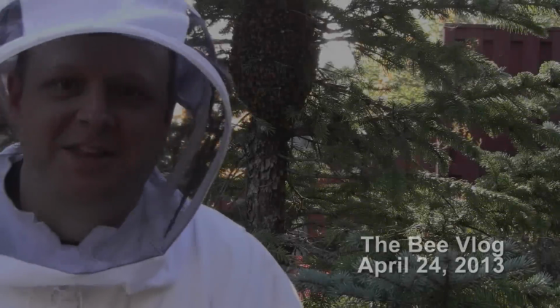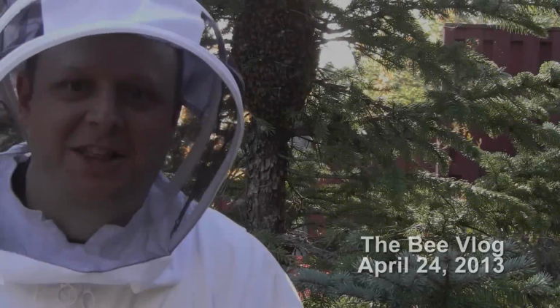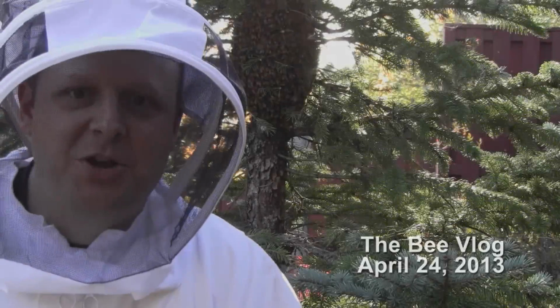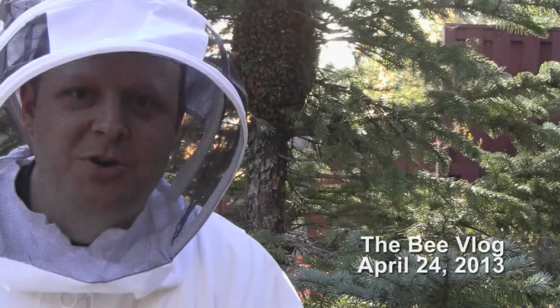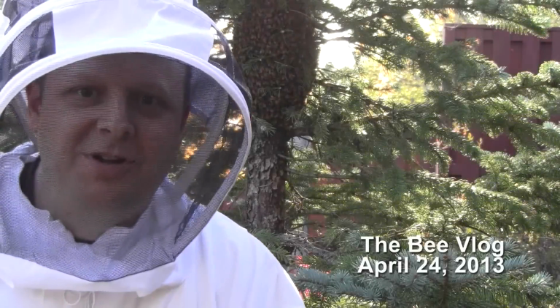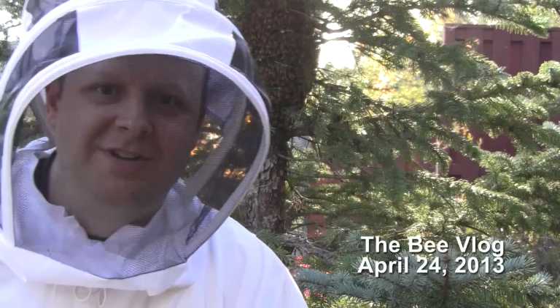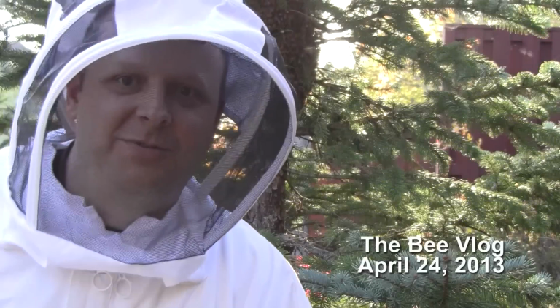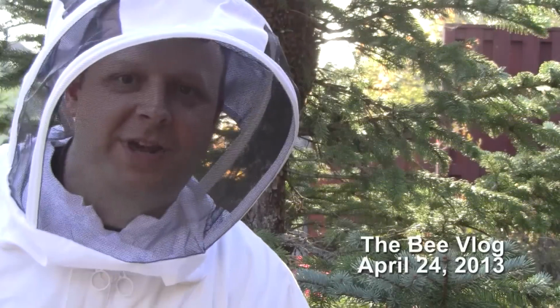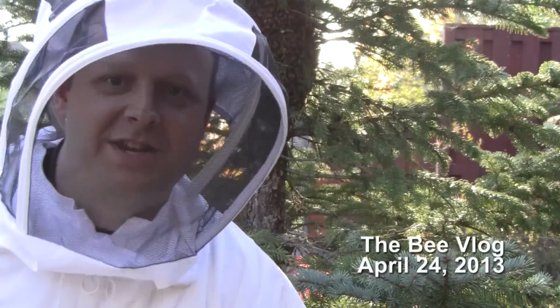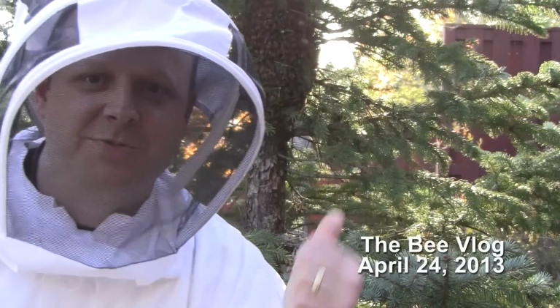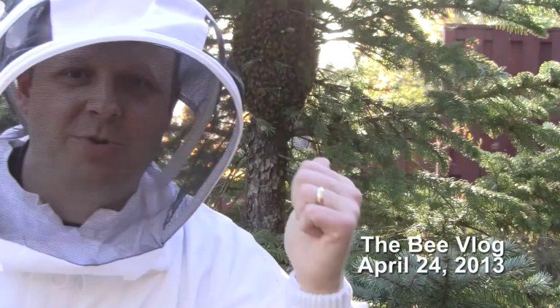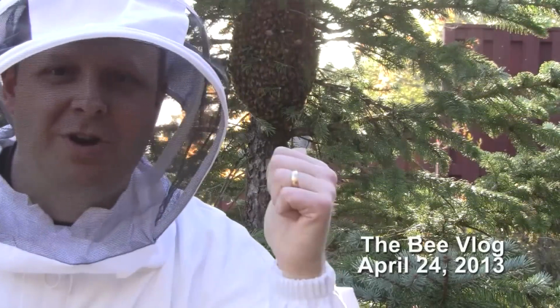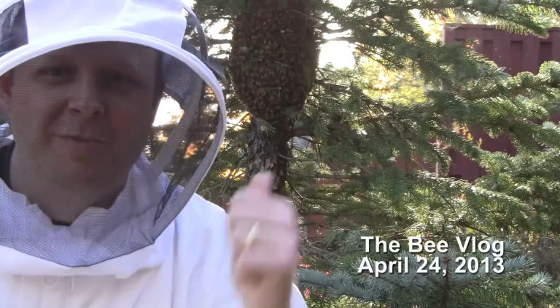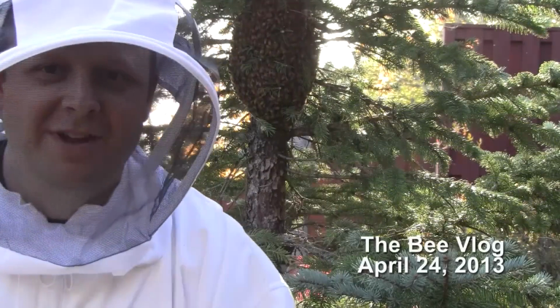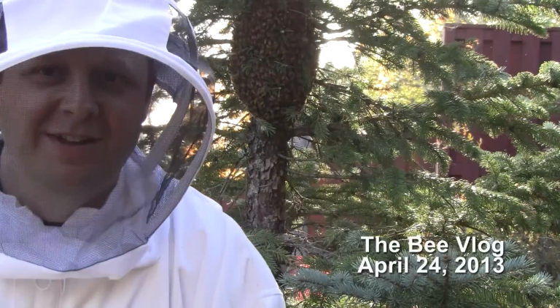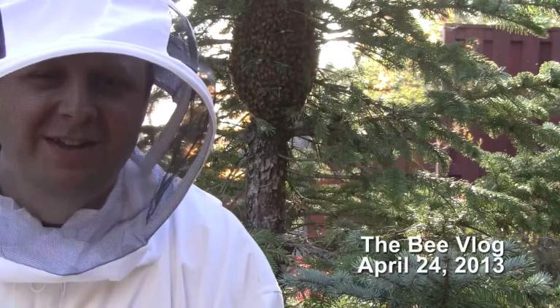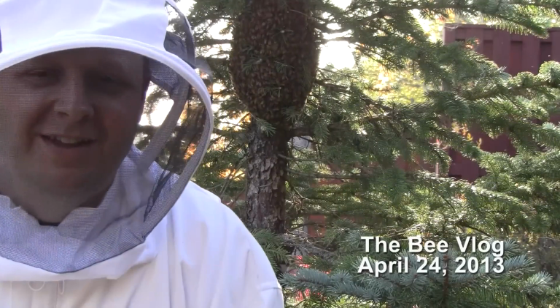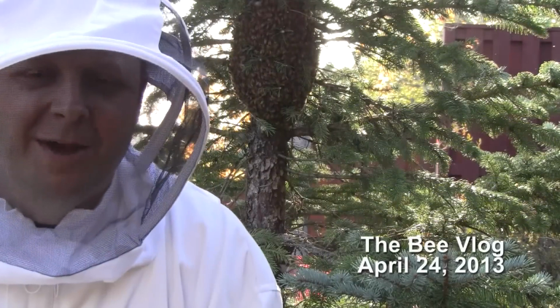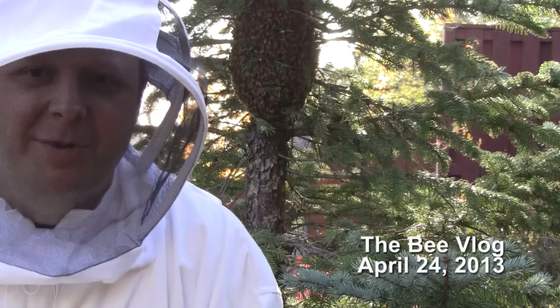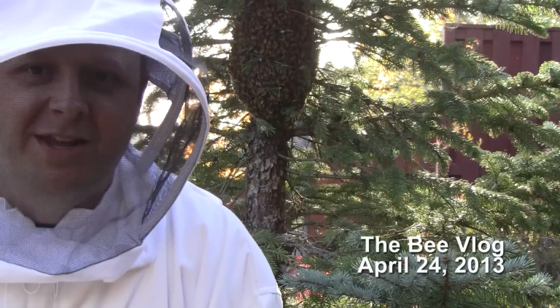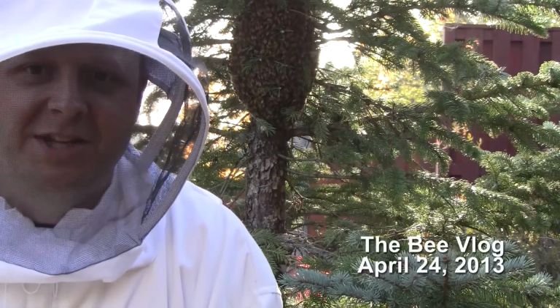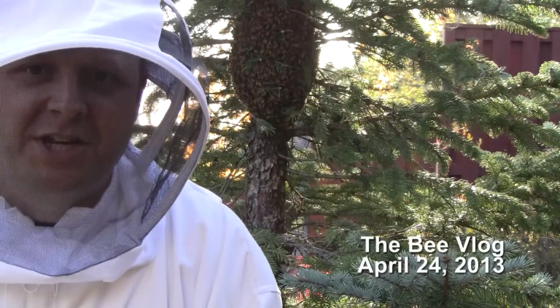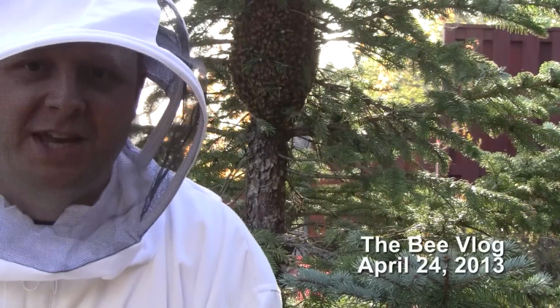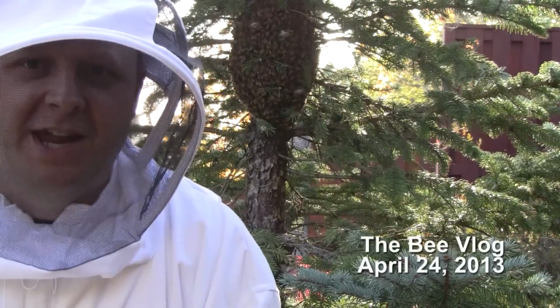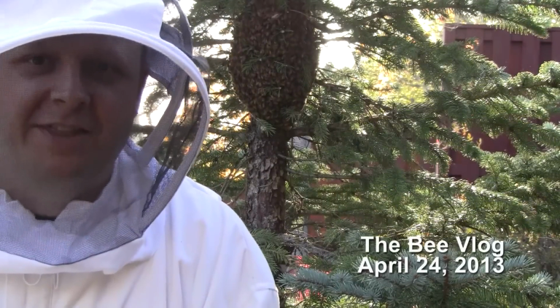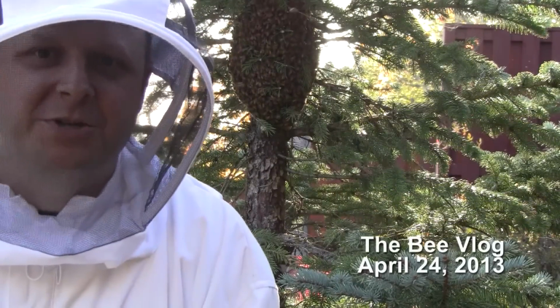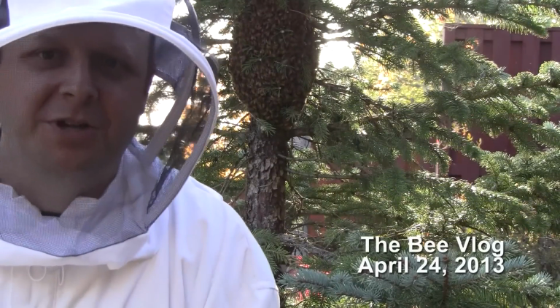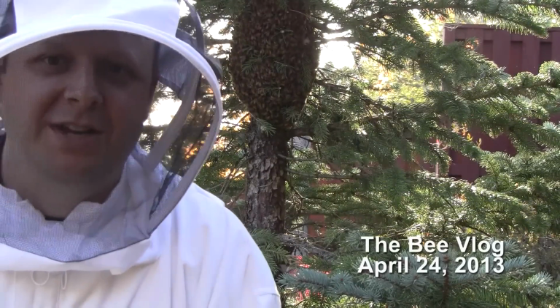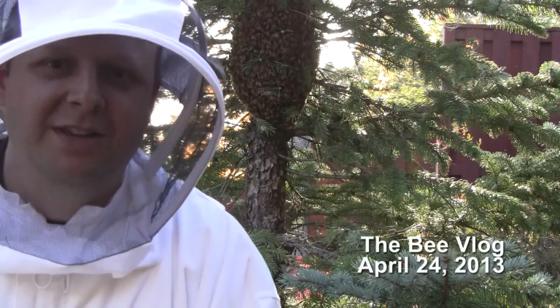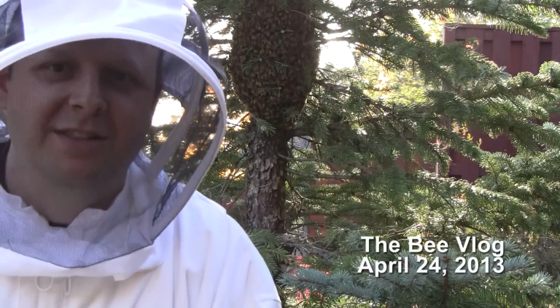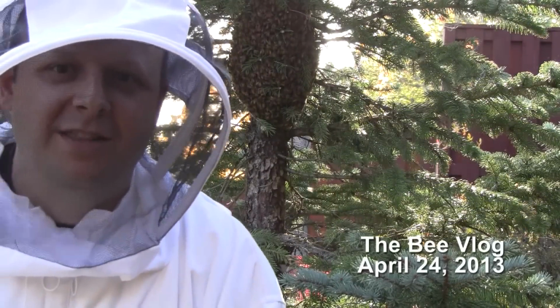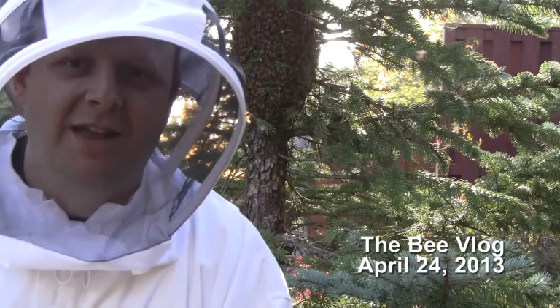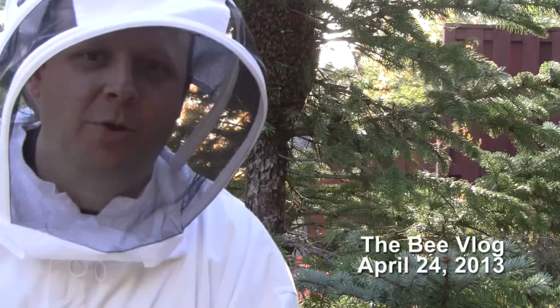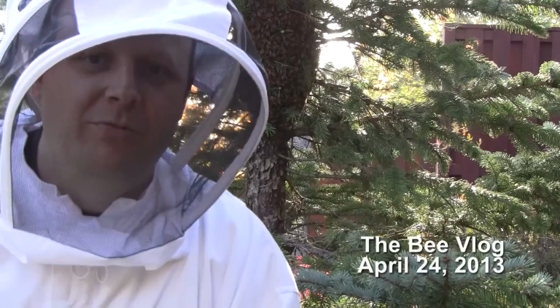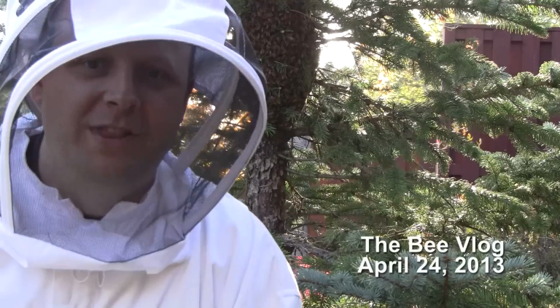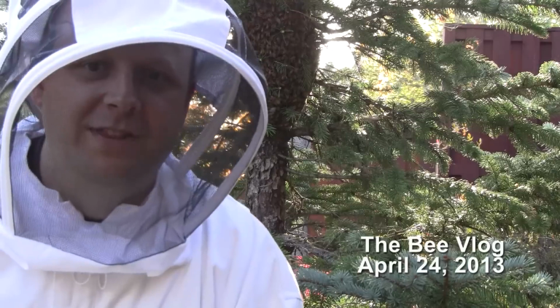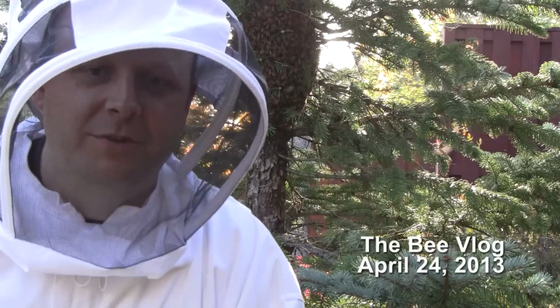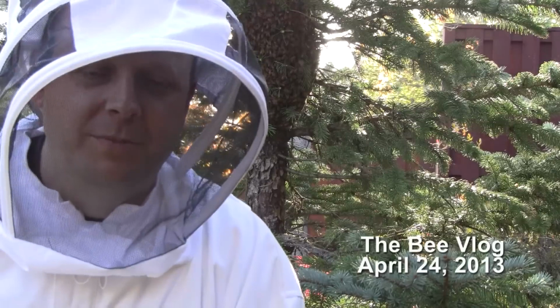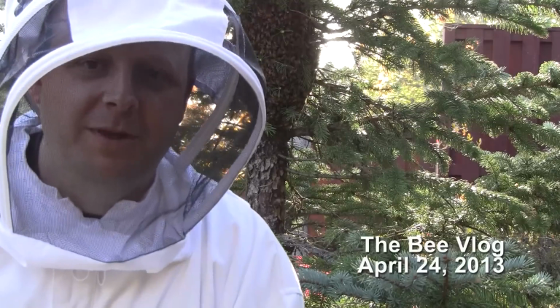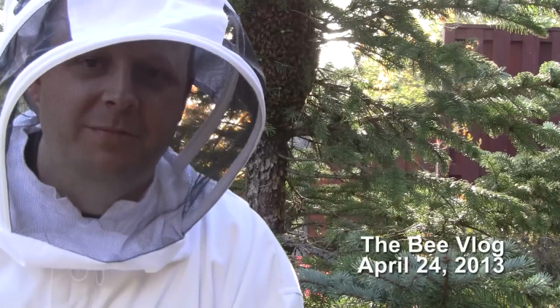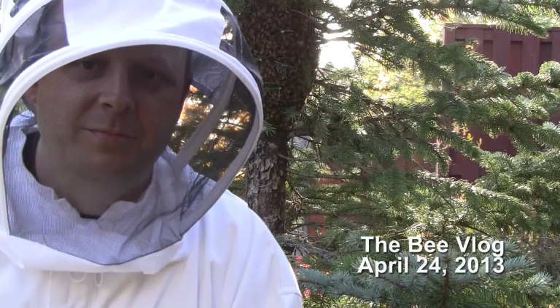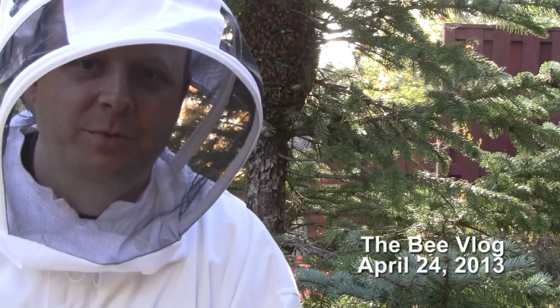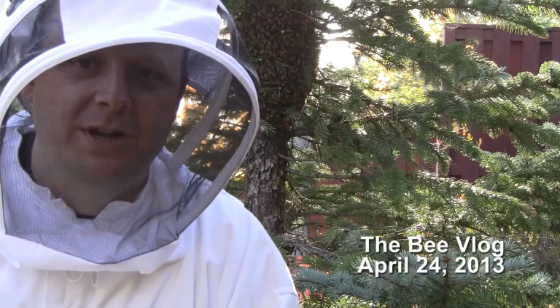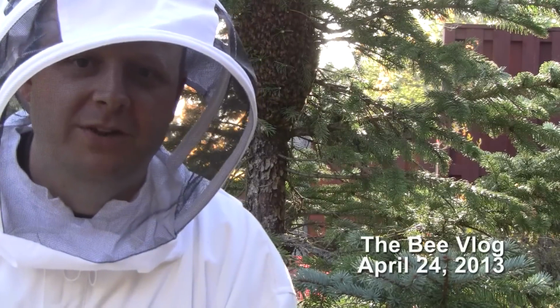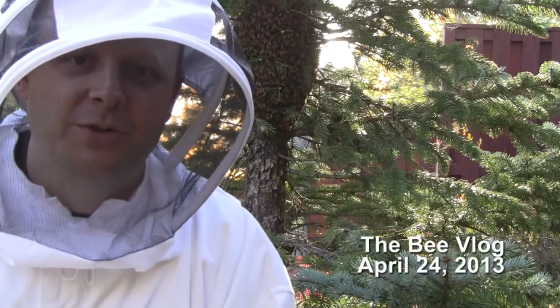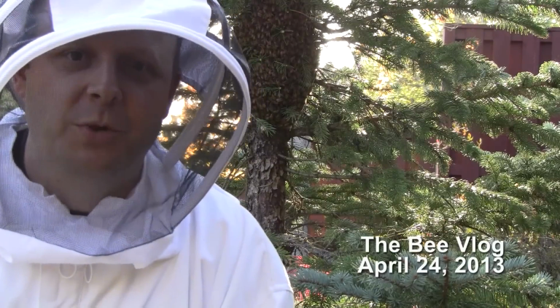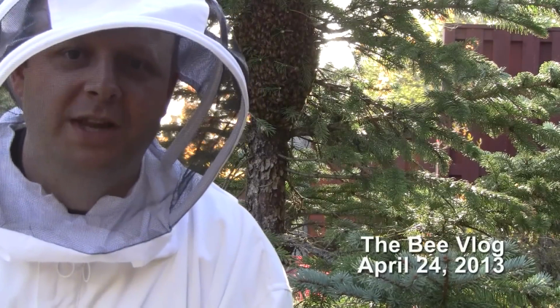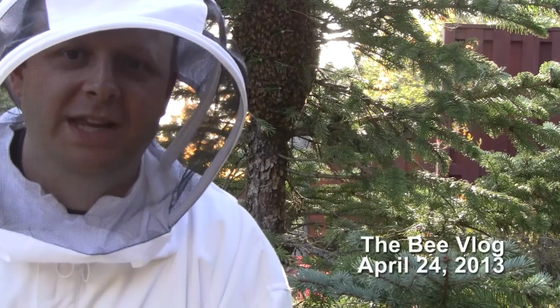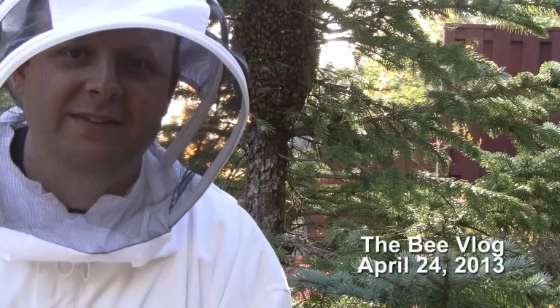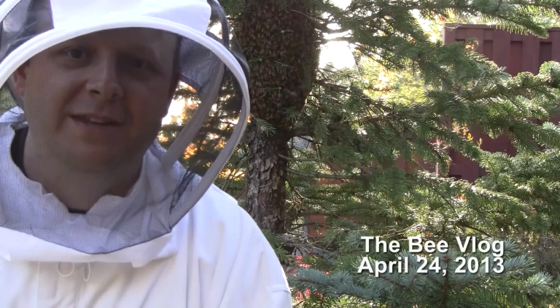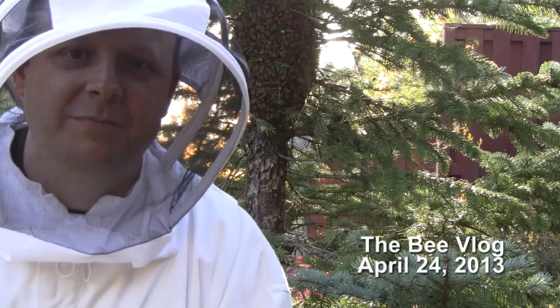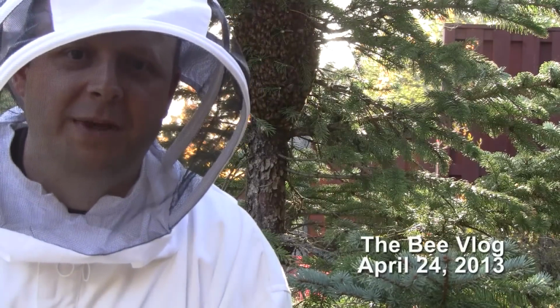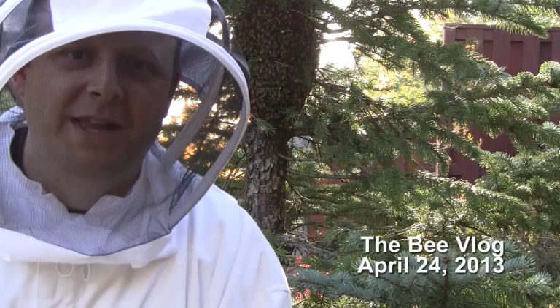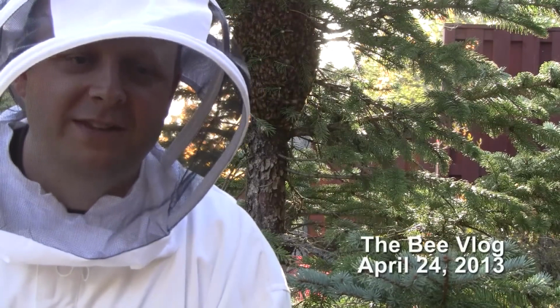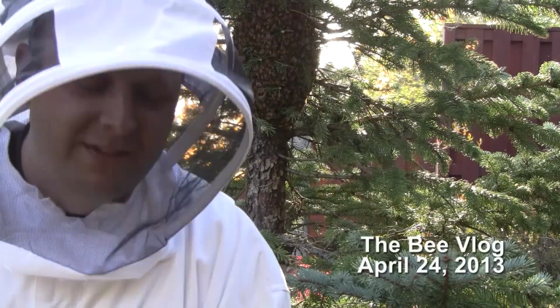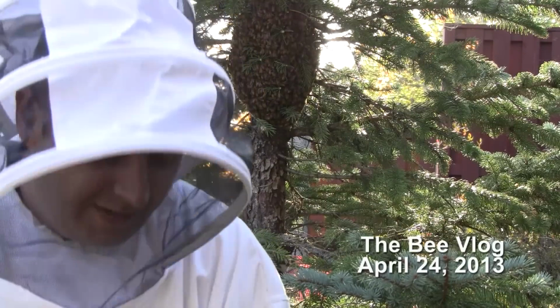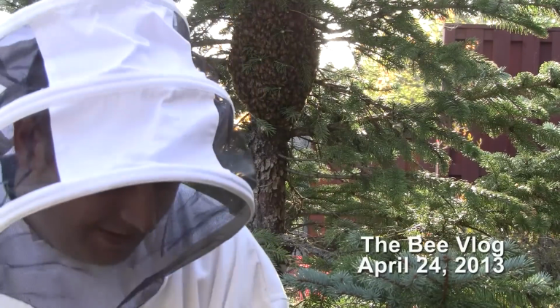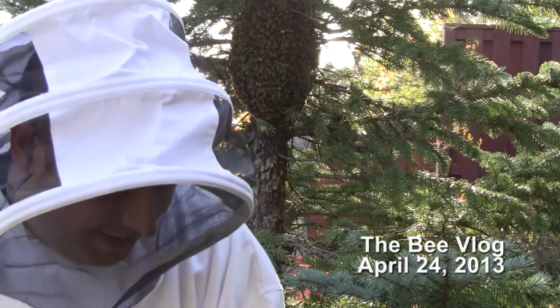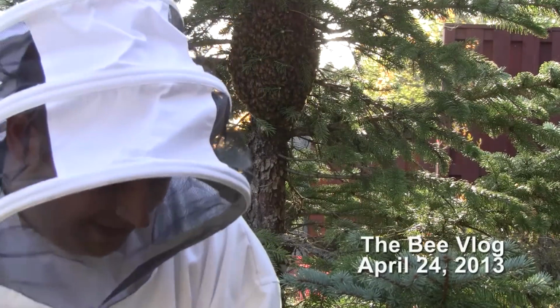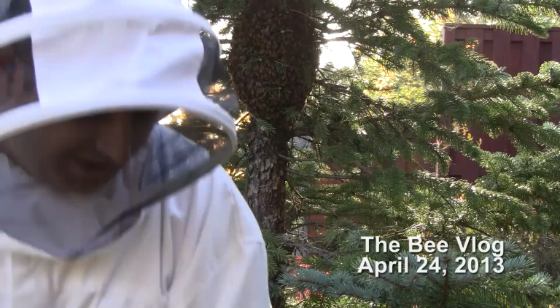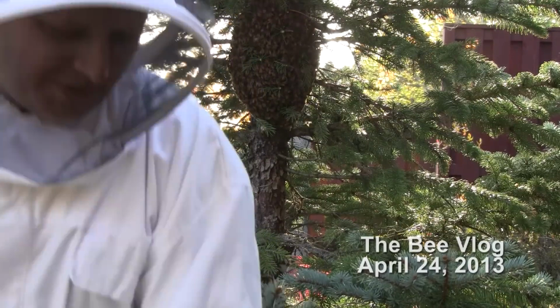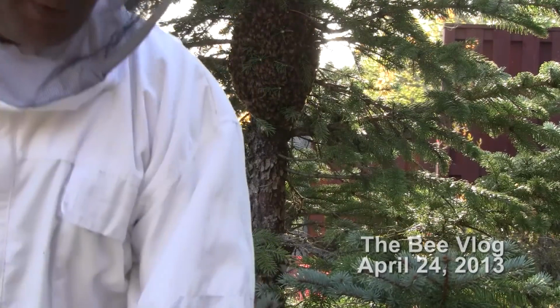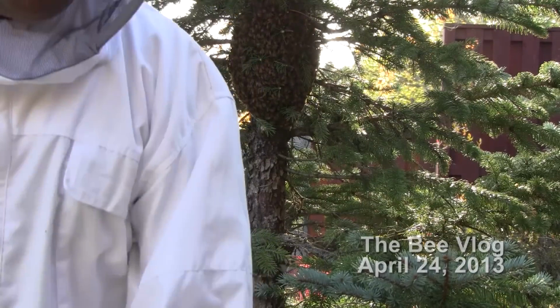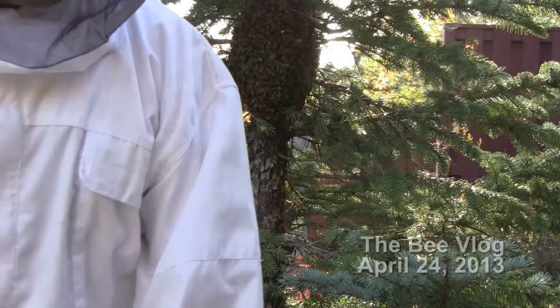Hello. I've got a swarm. I'm going to shake it out of the tree. Hopefully this will be pretty quick and easy and painless. Here we go.